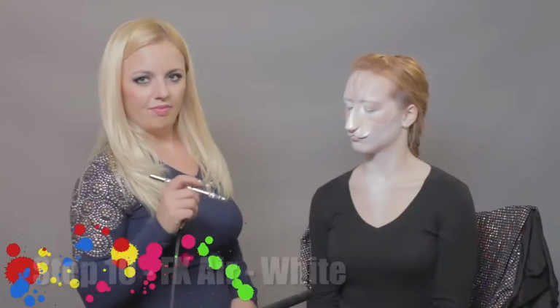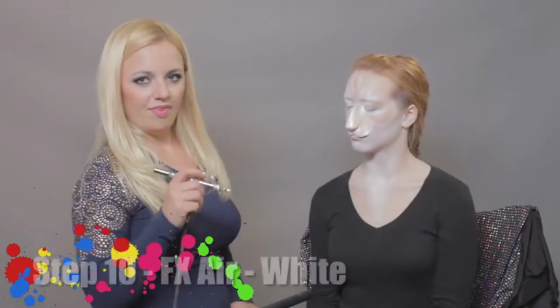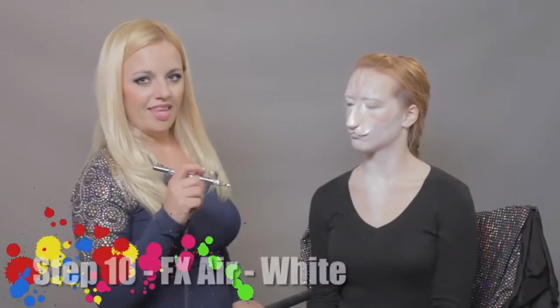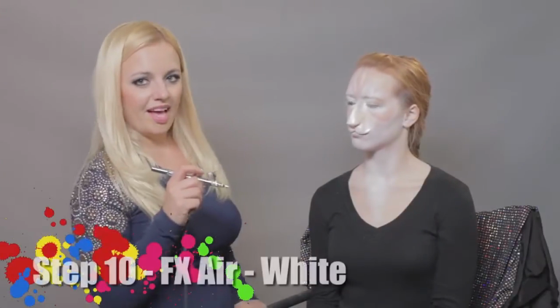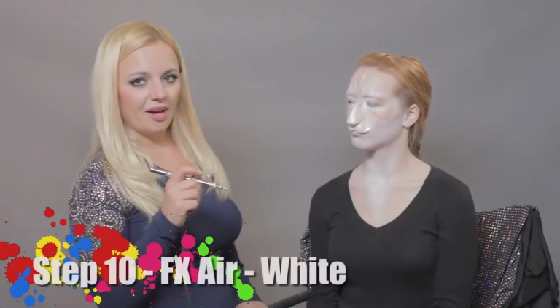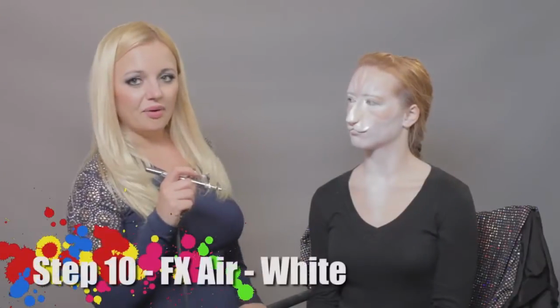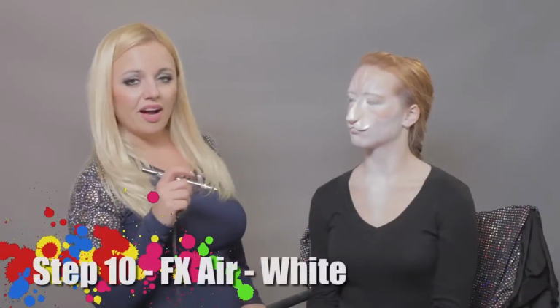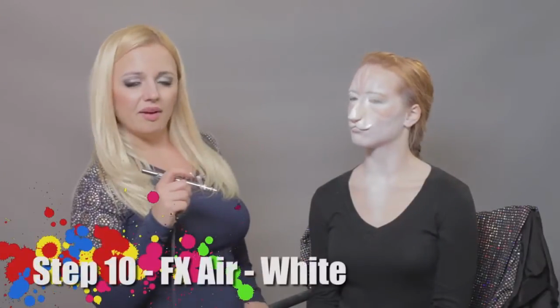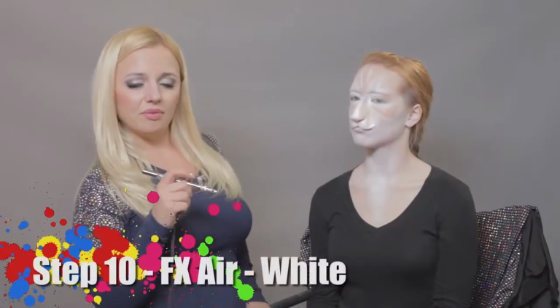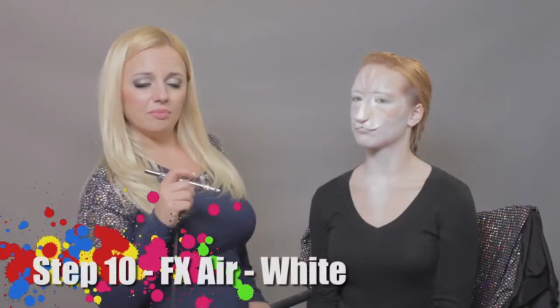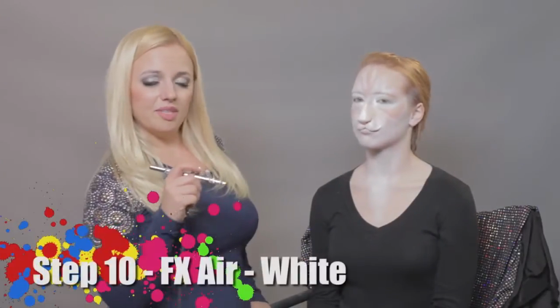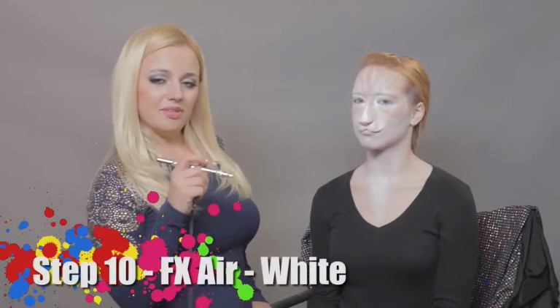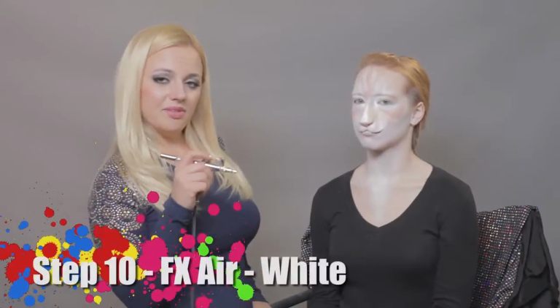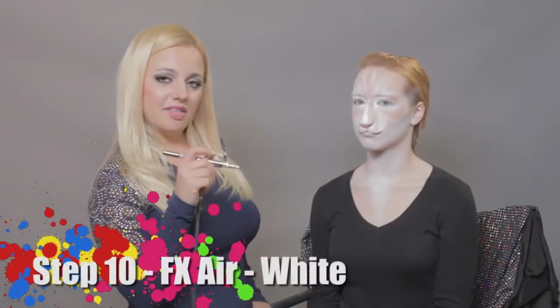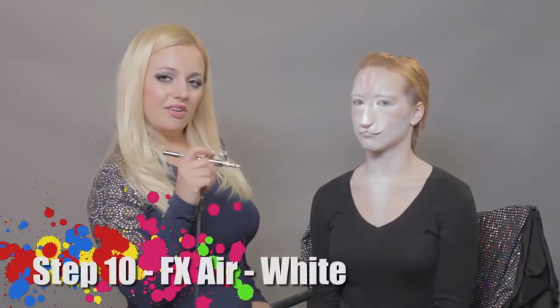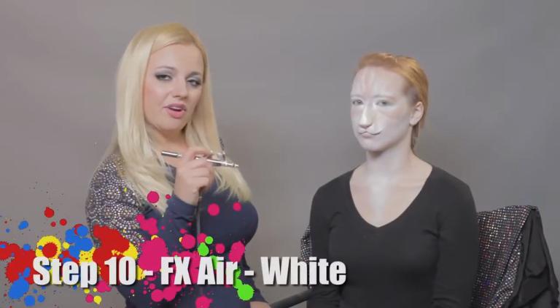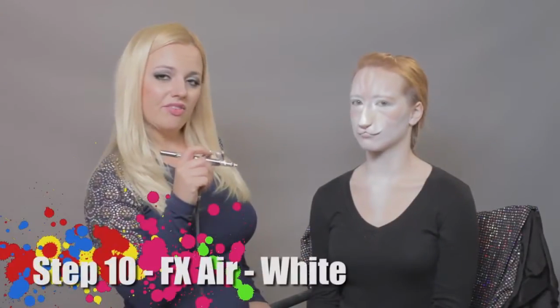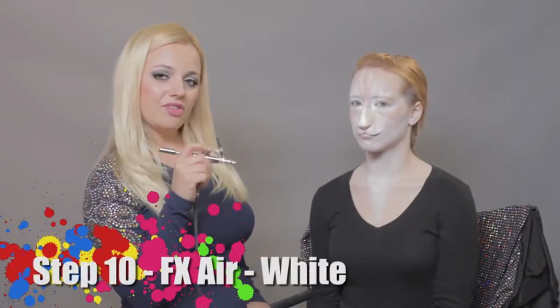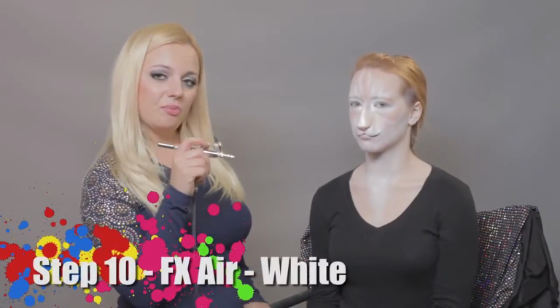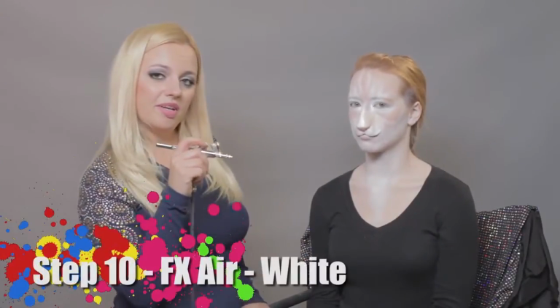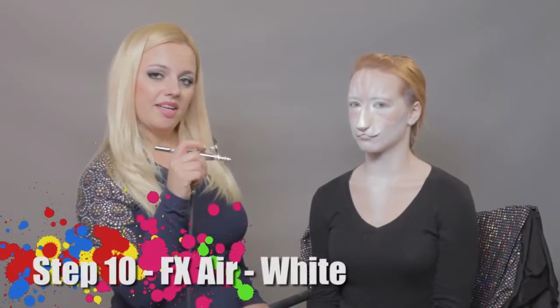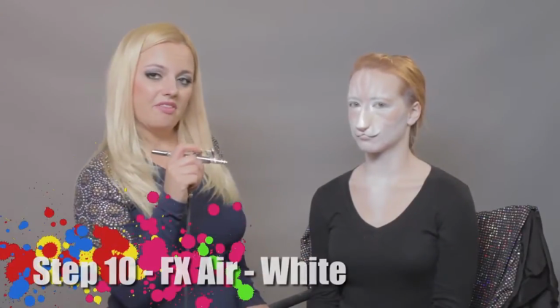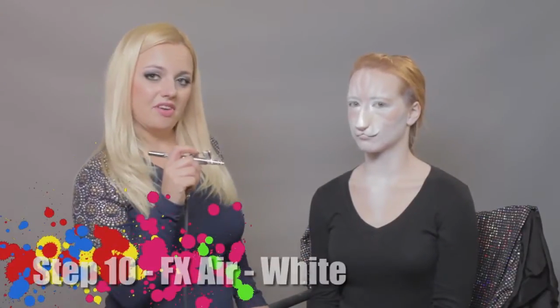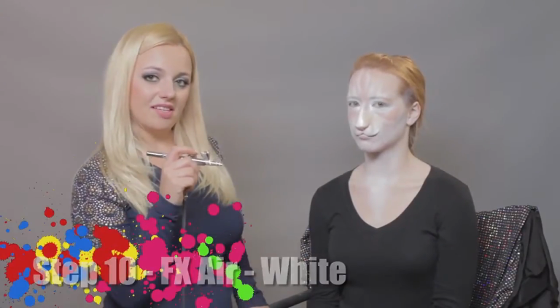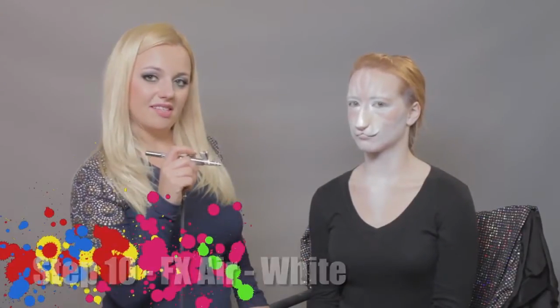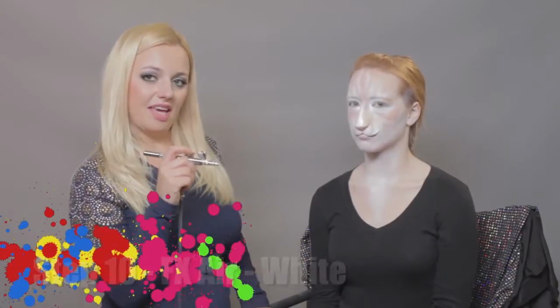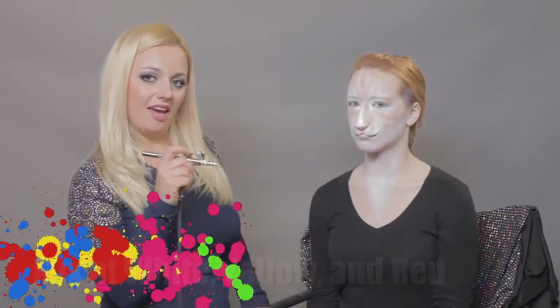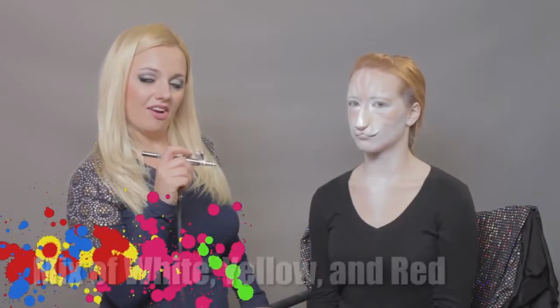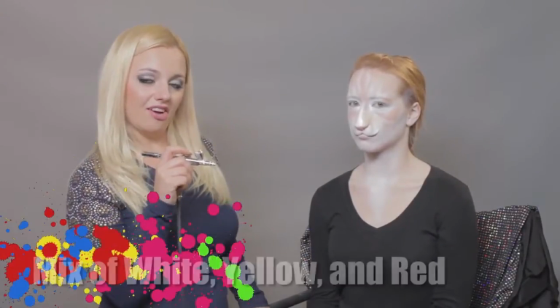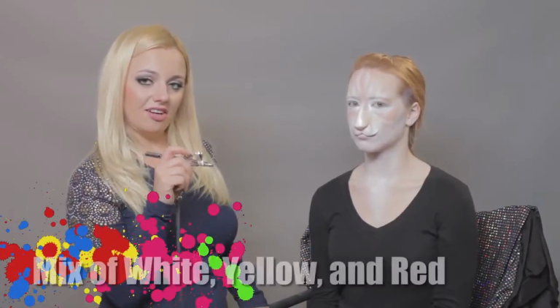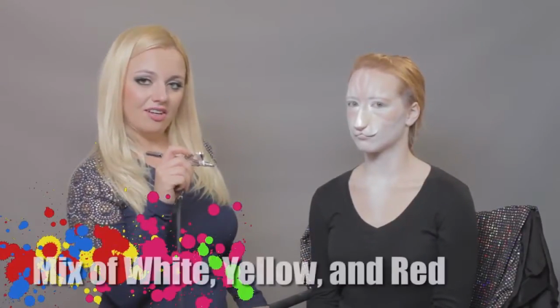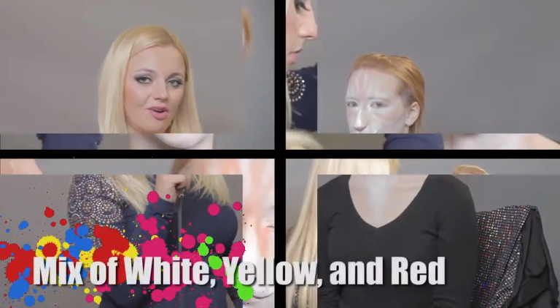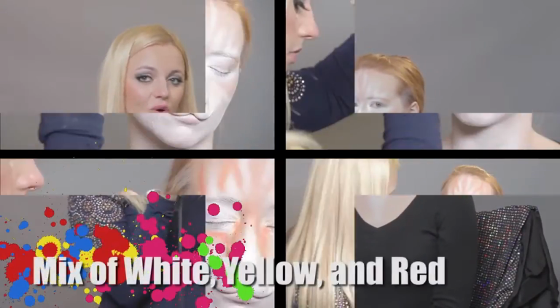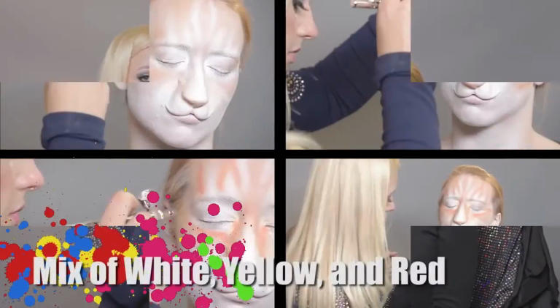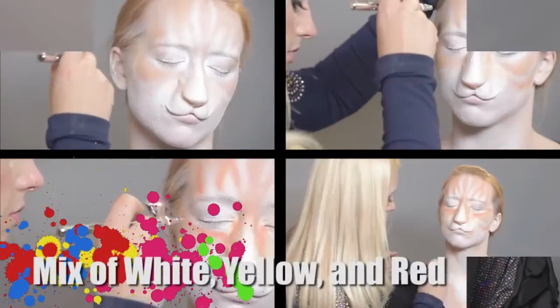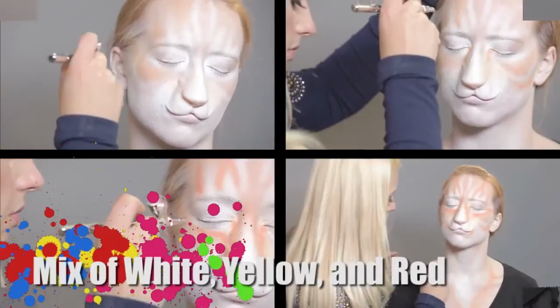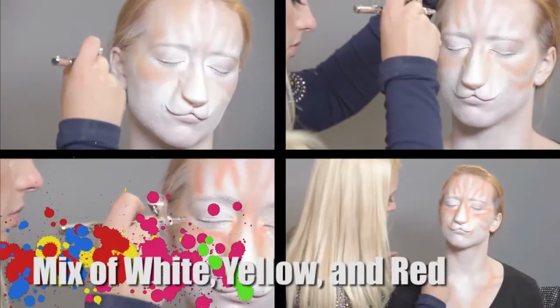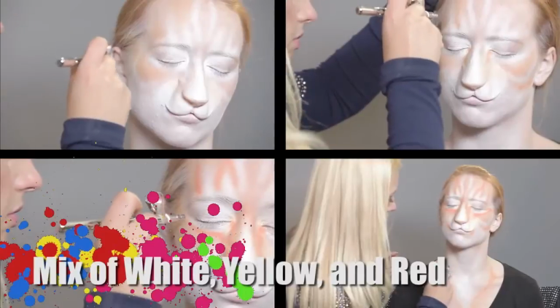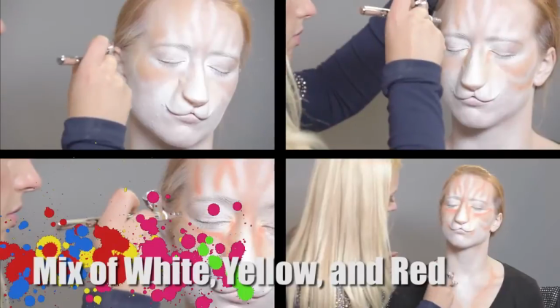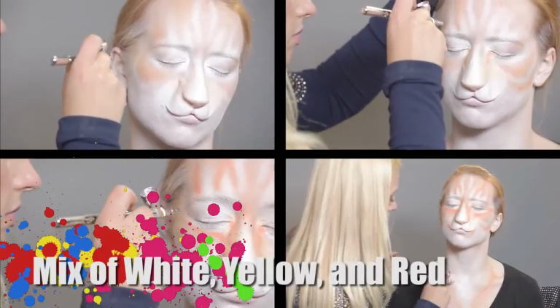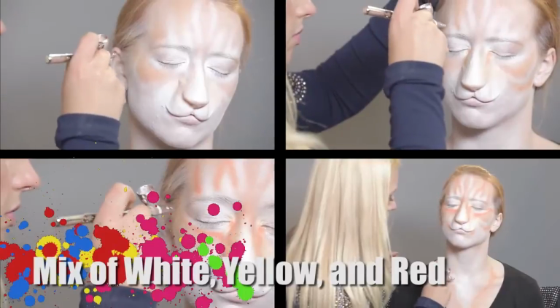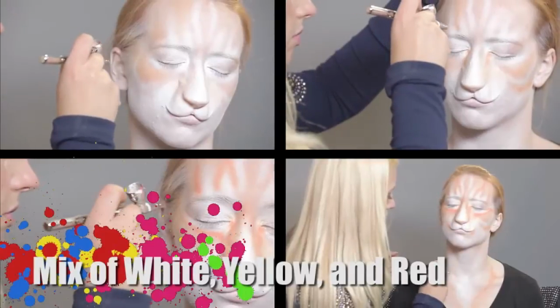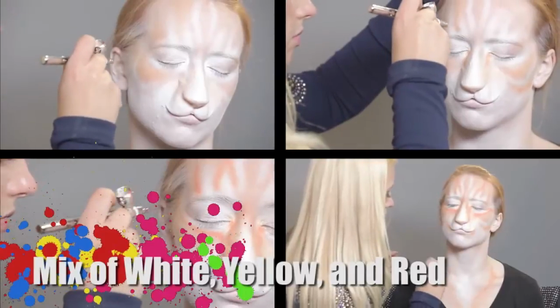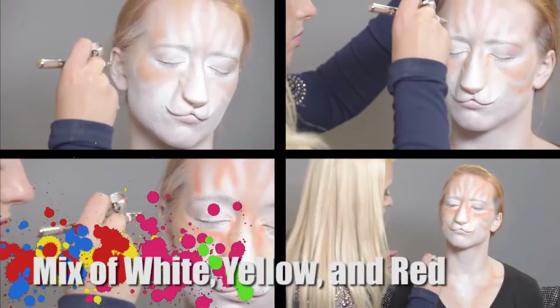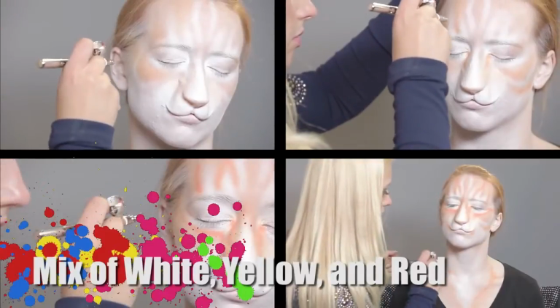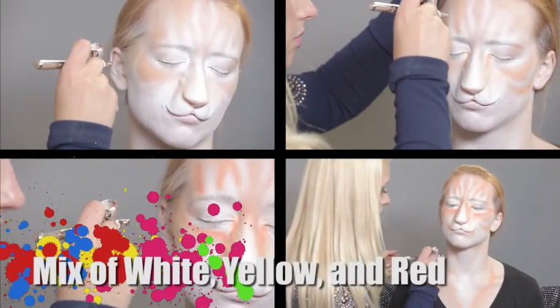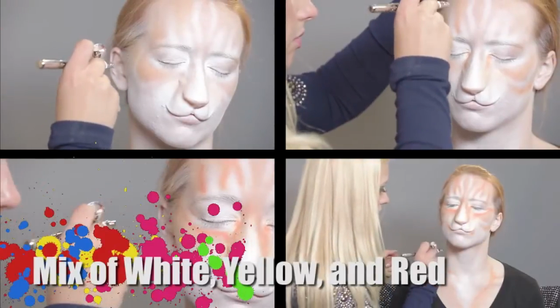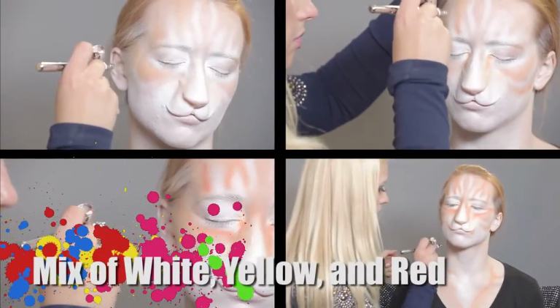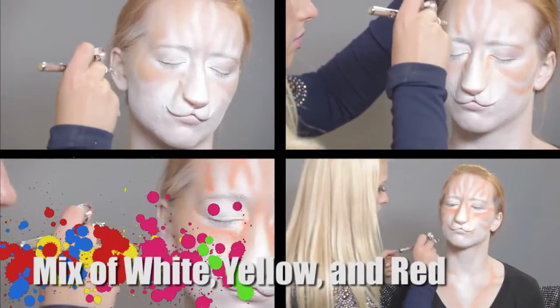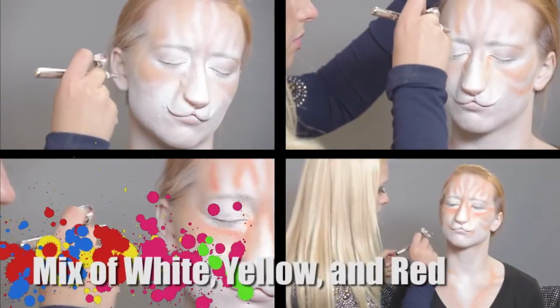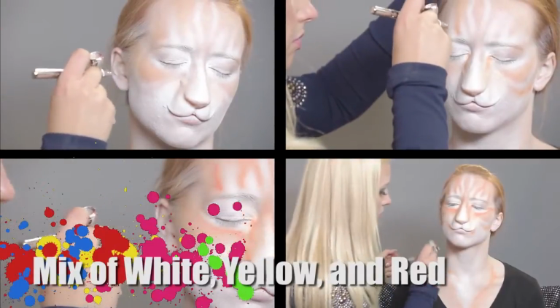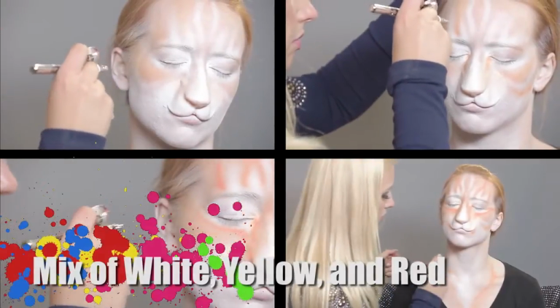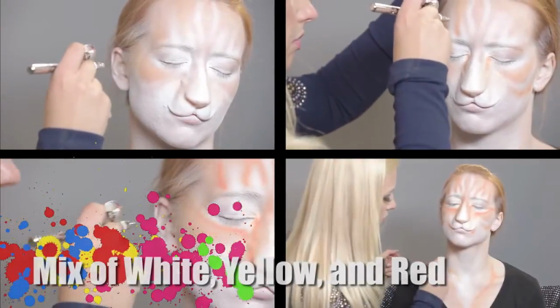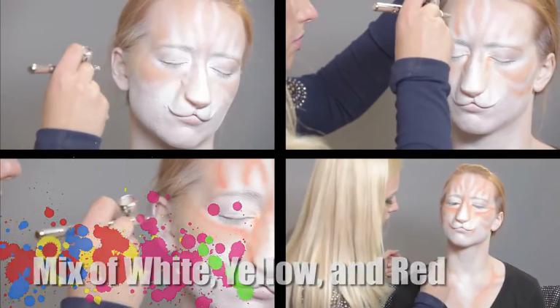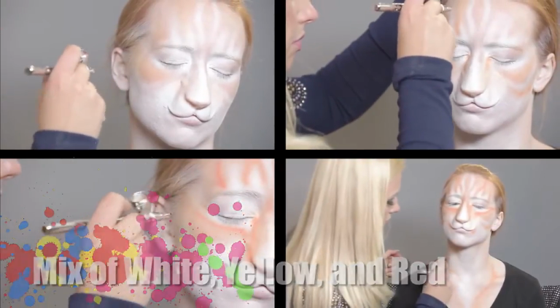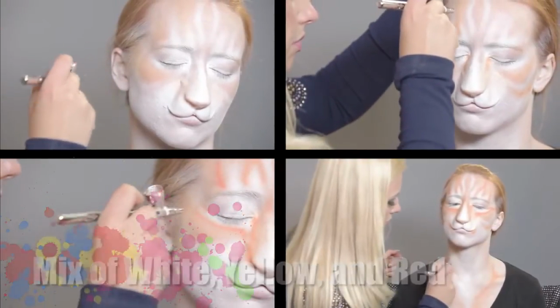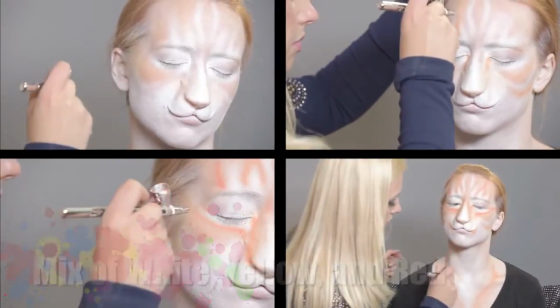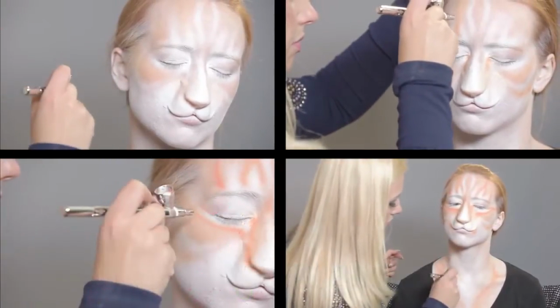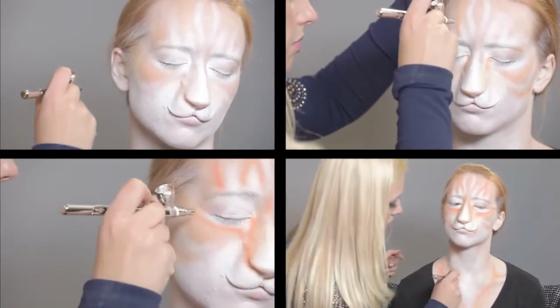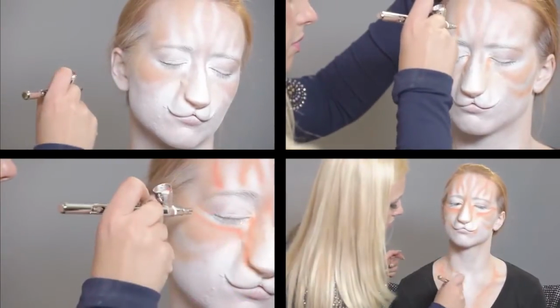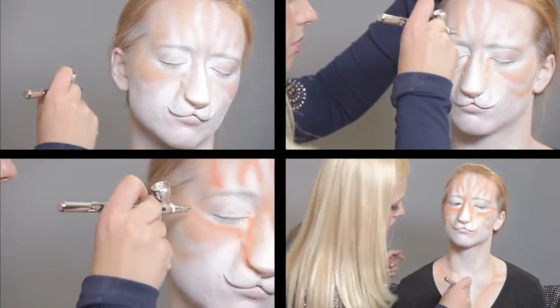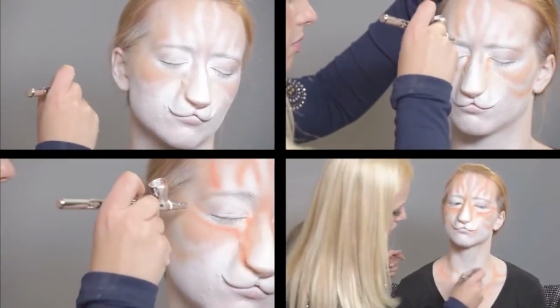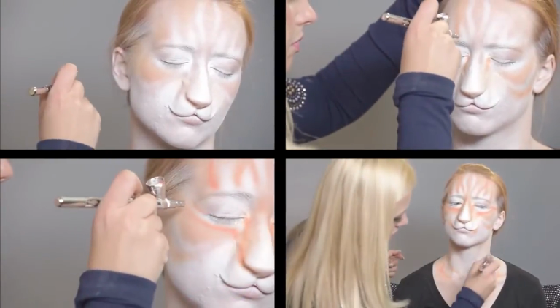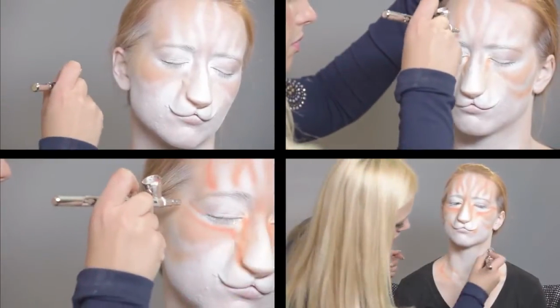Now I will be using Graftobian FX Air — white, yellow, and red mixed together.